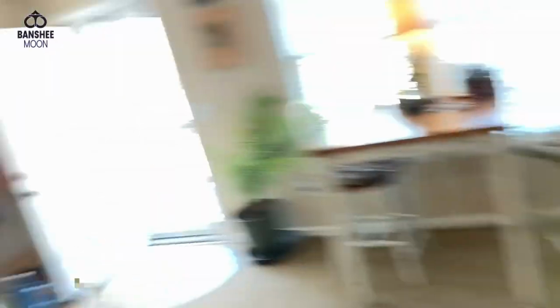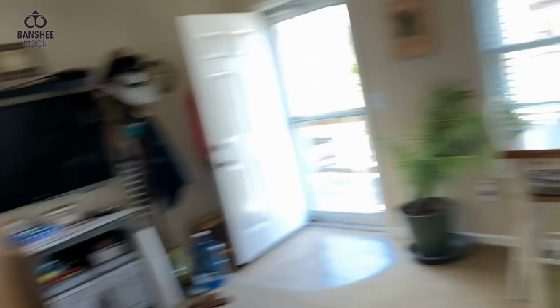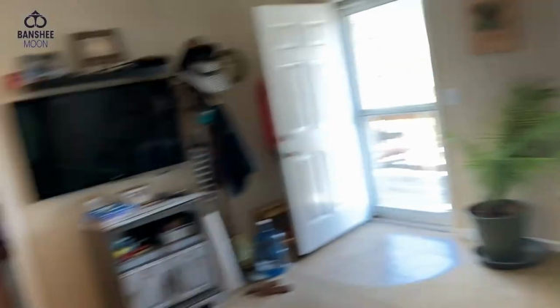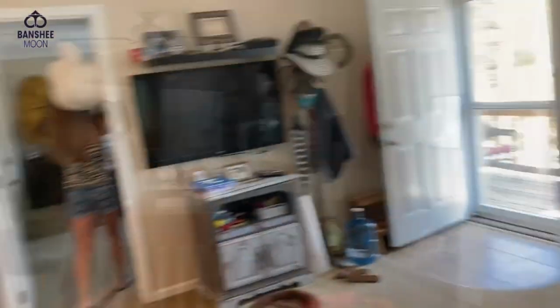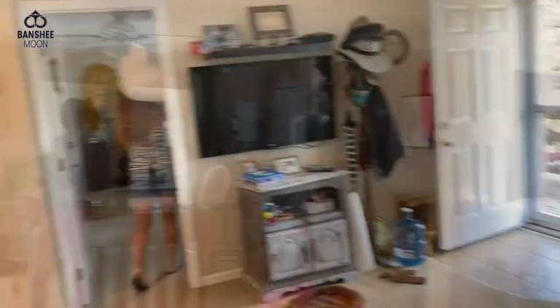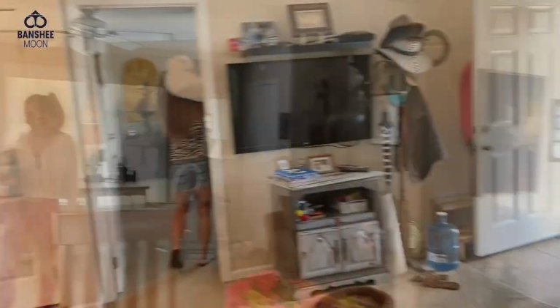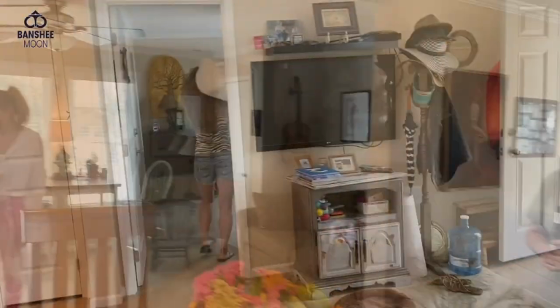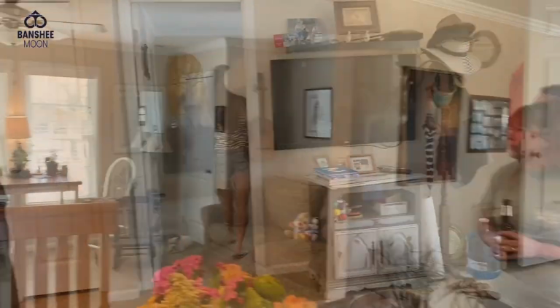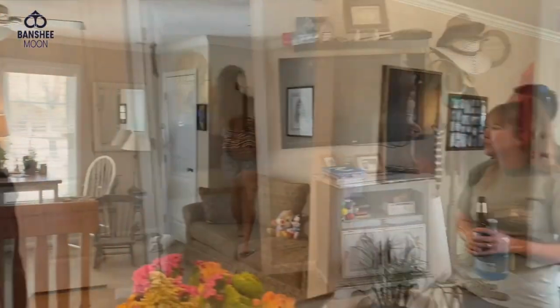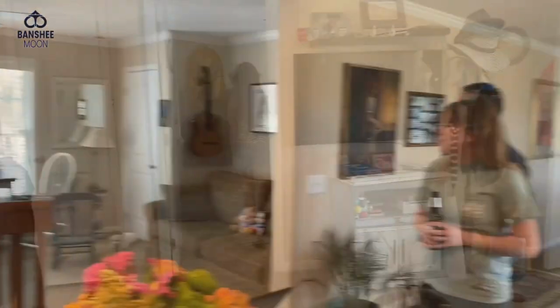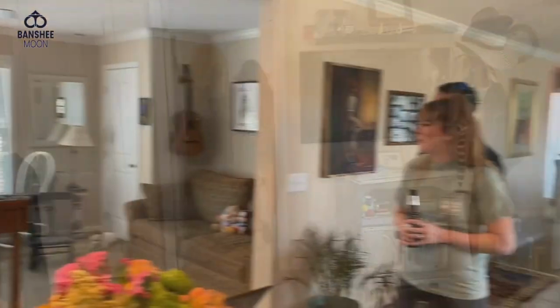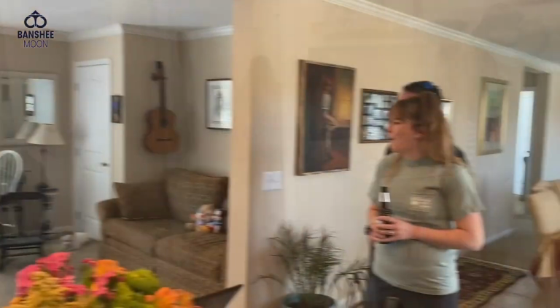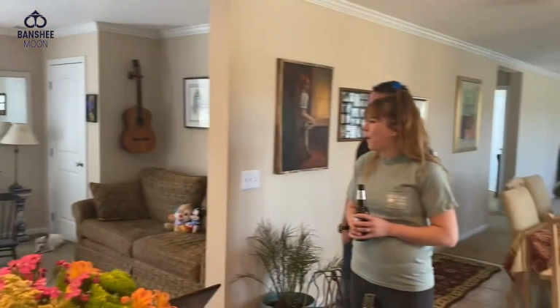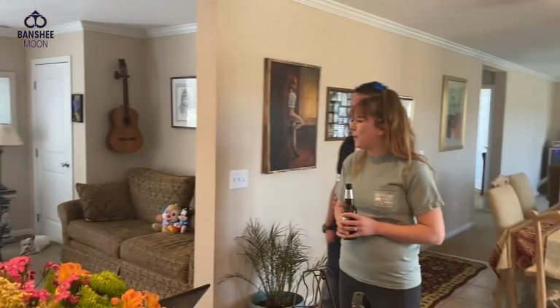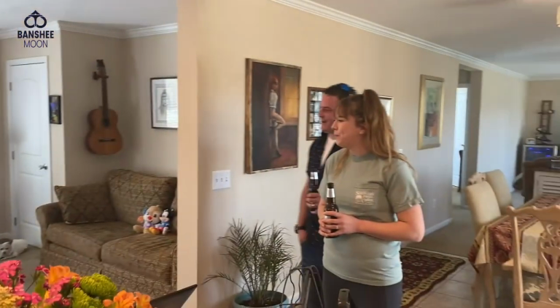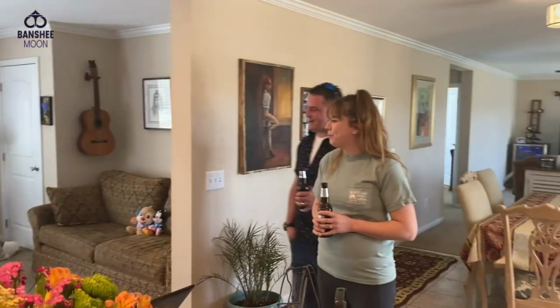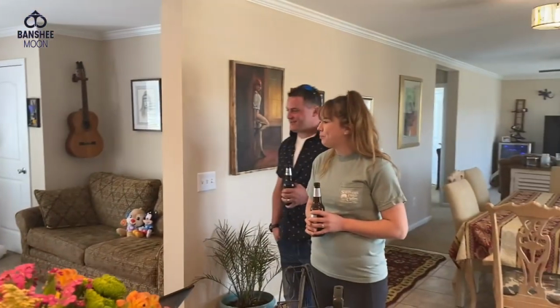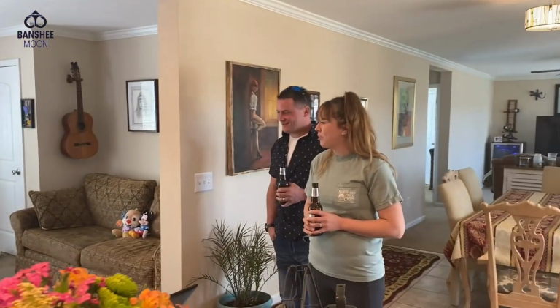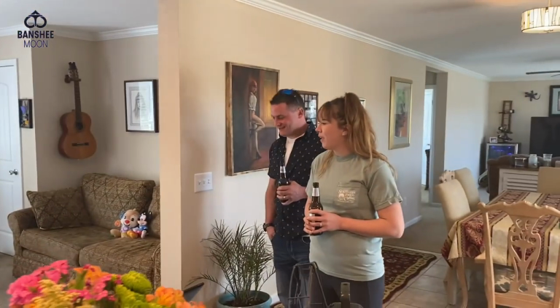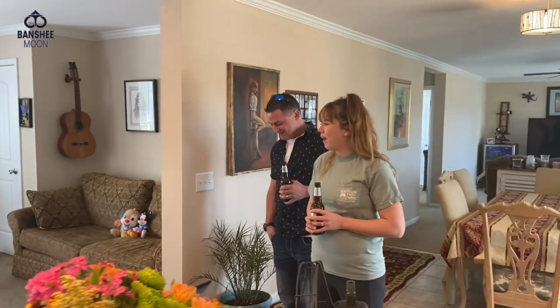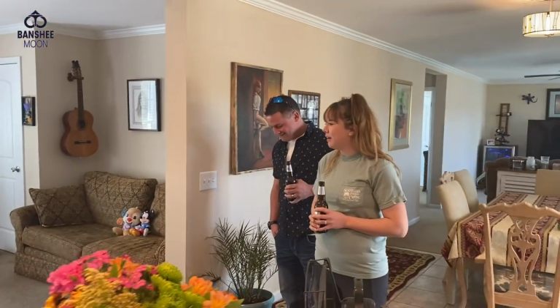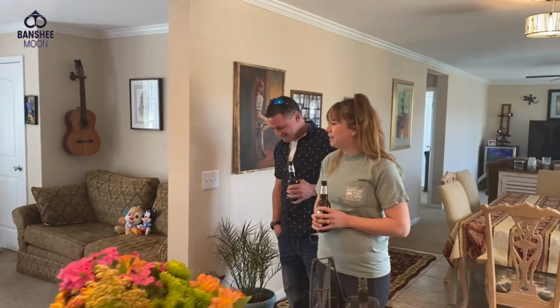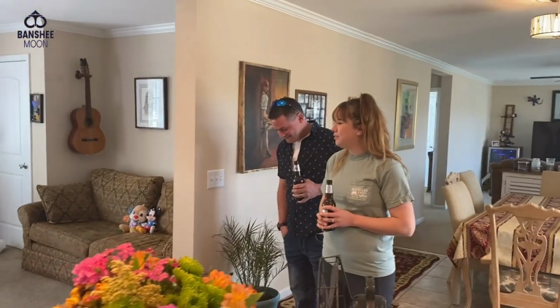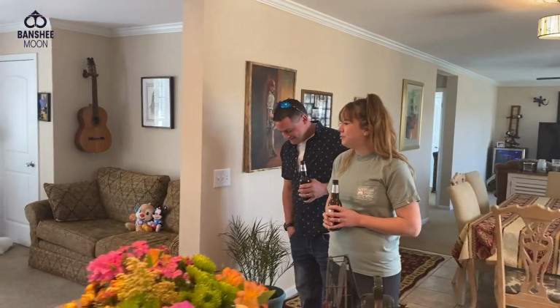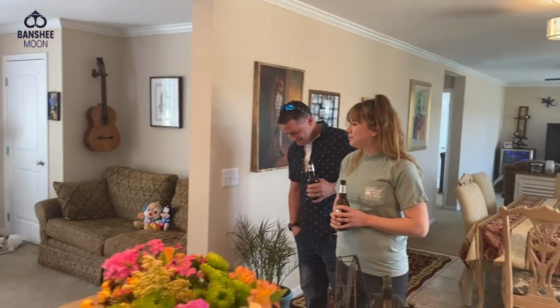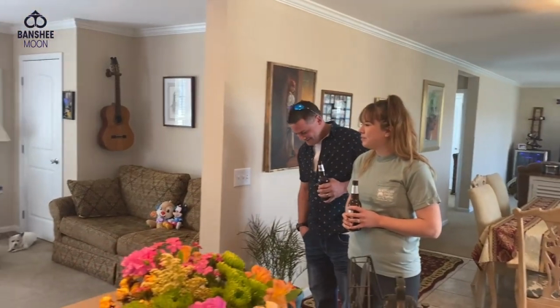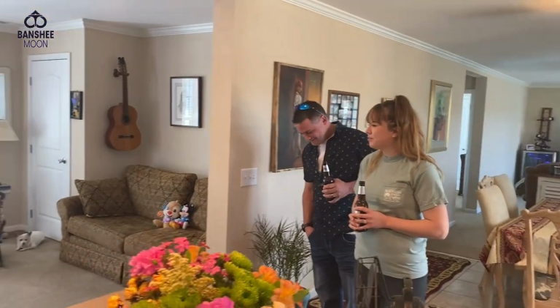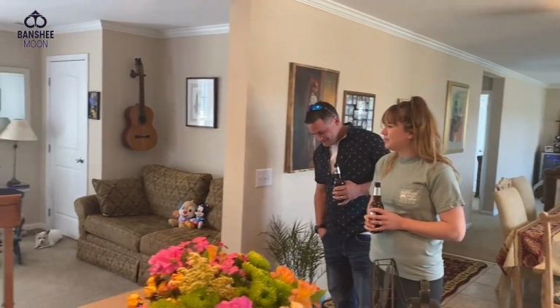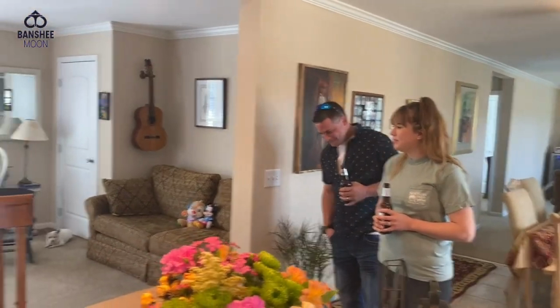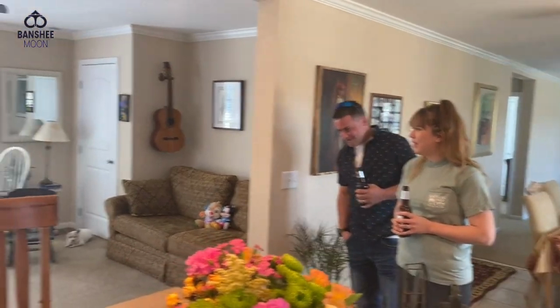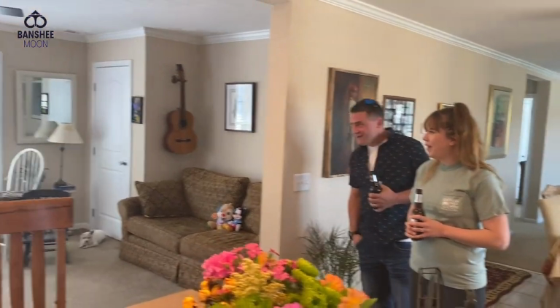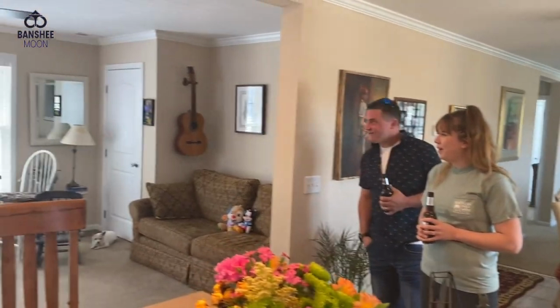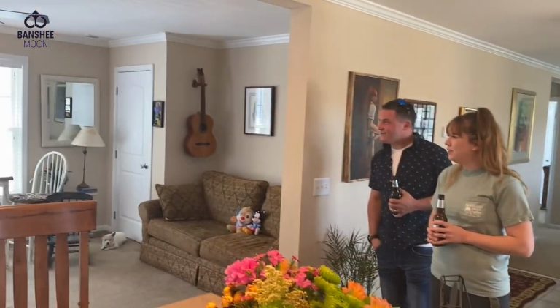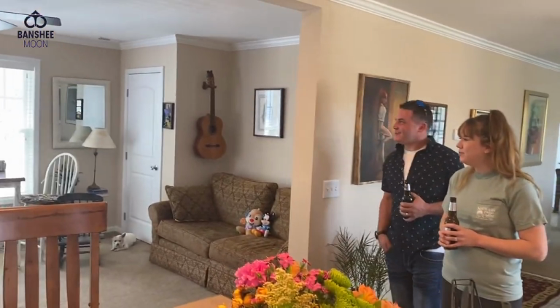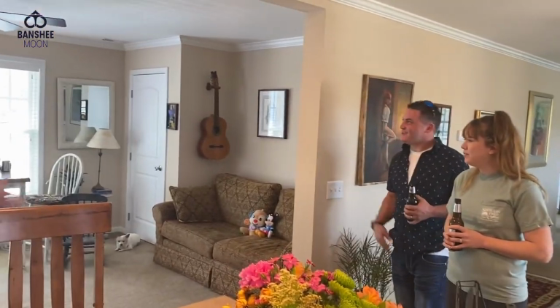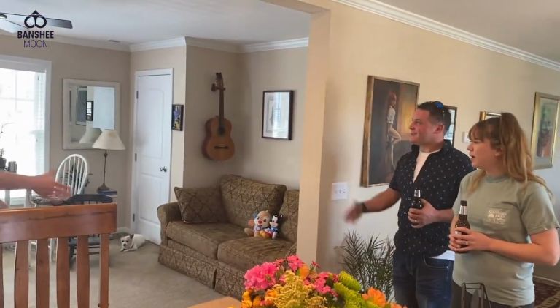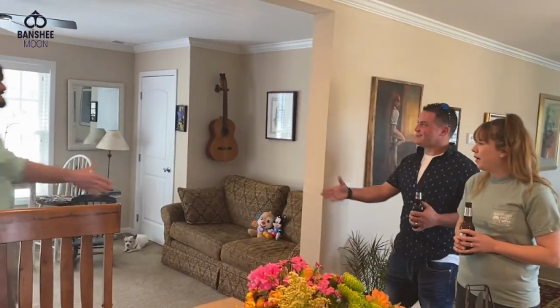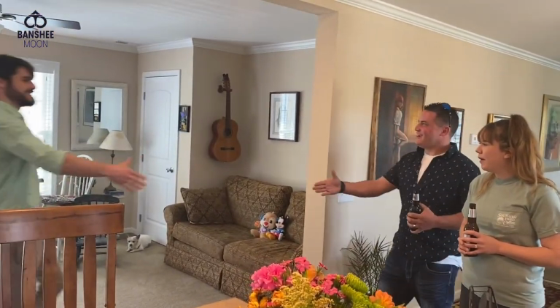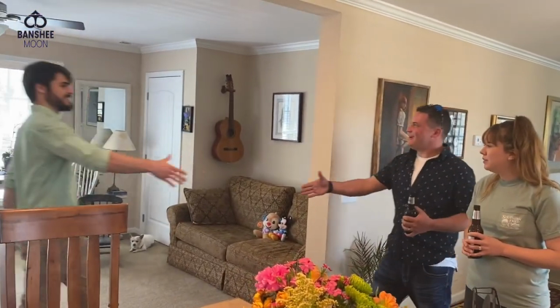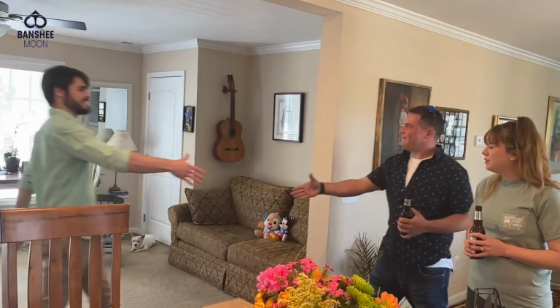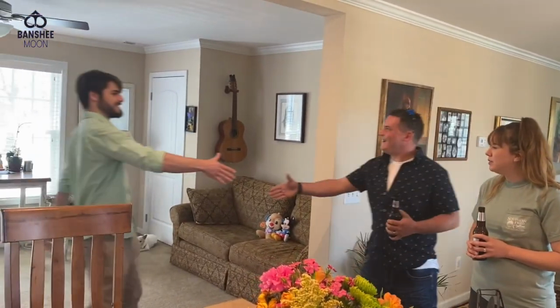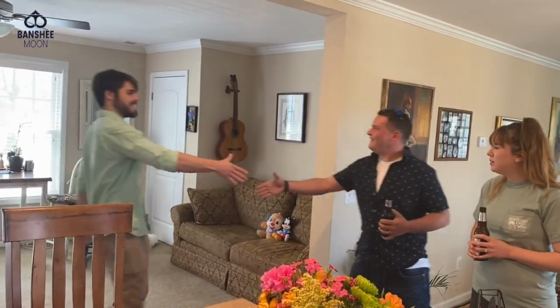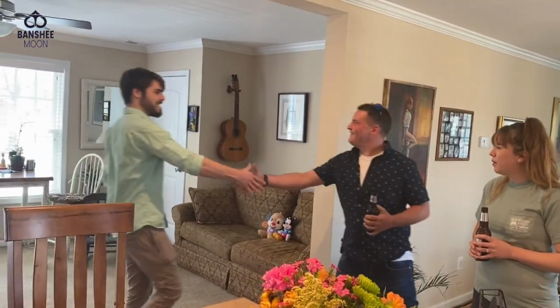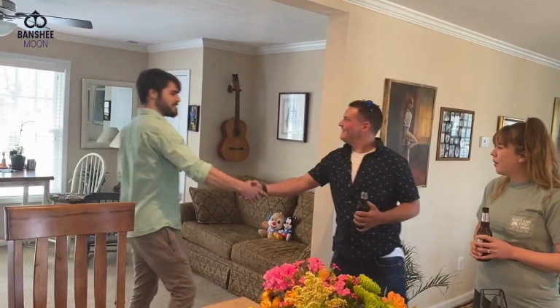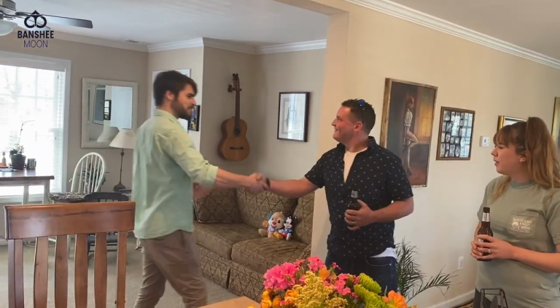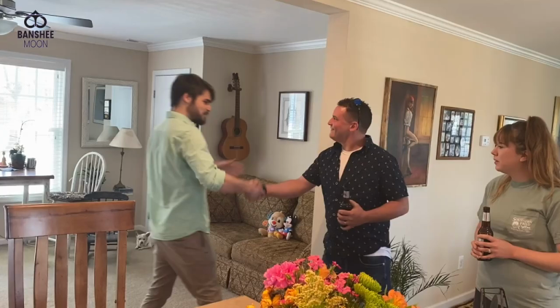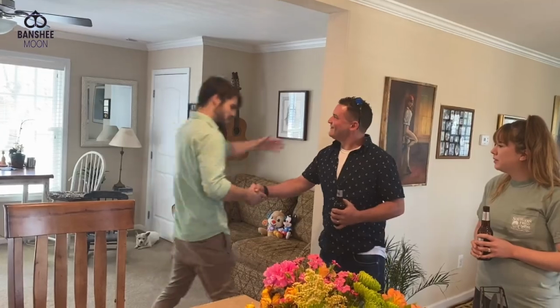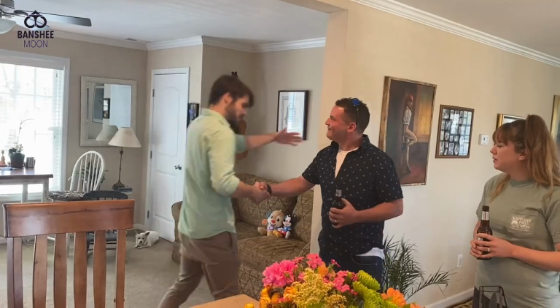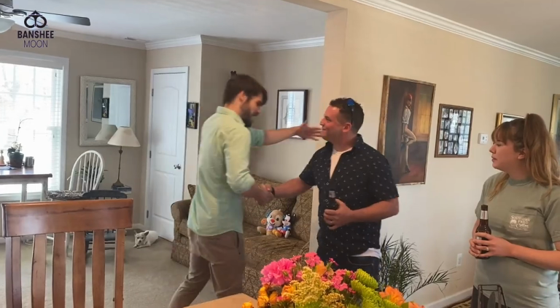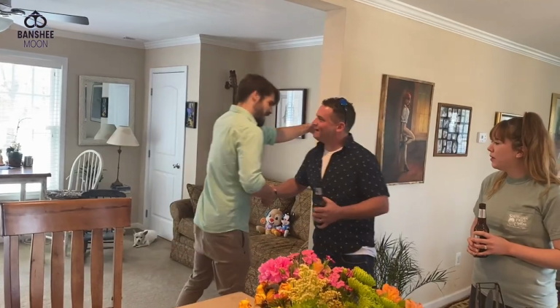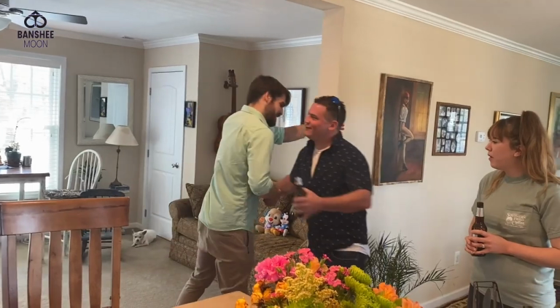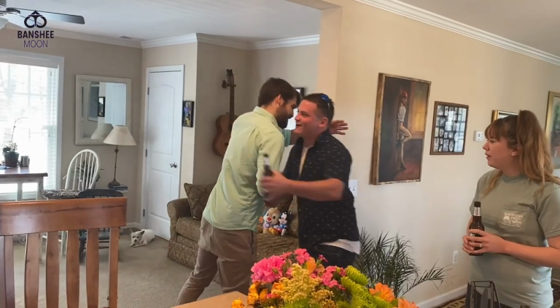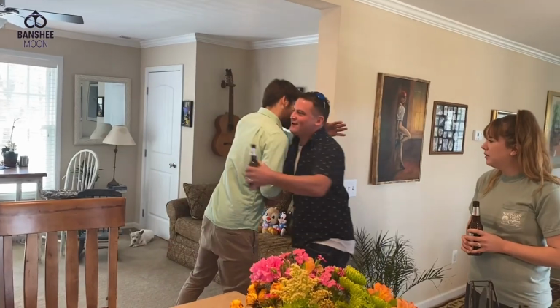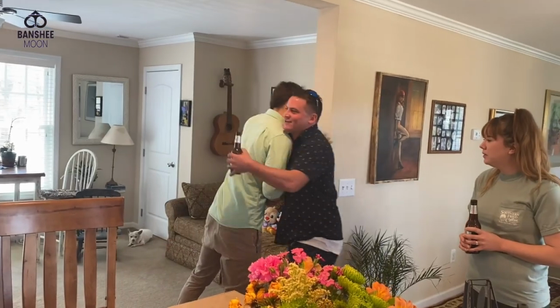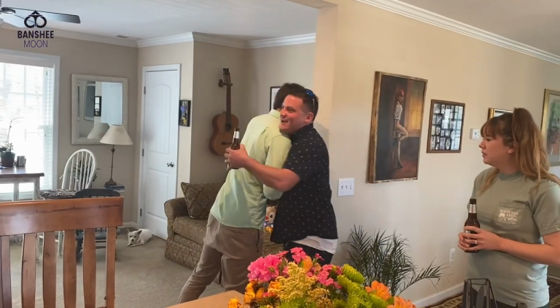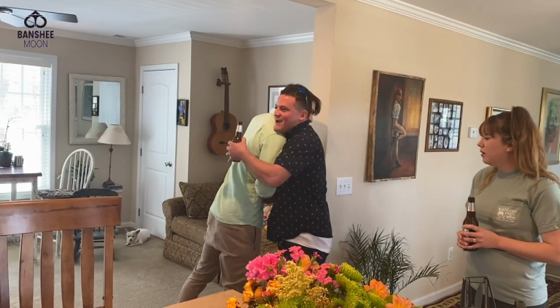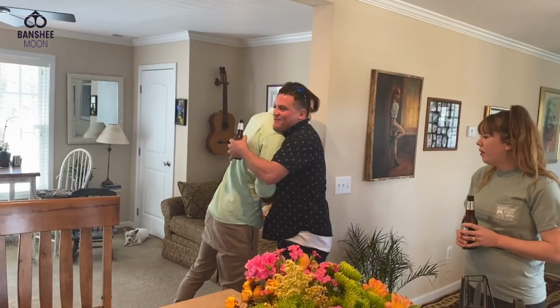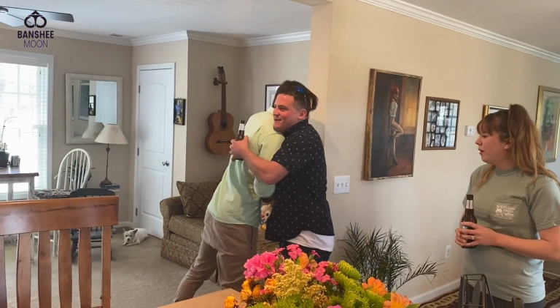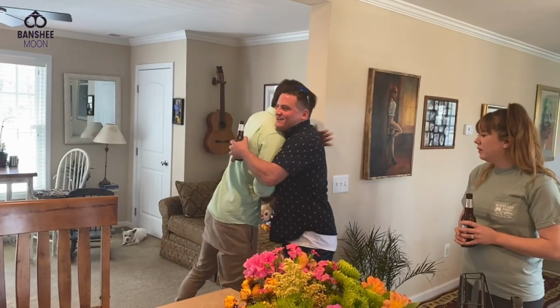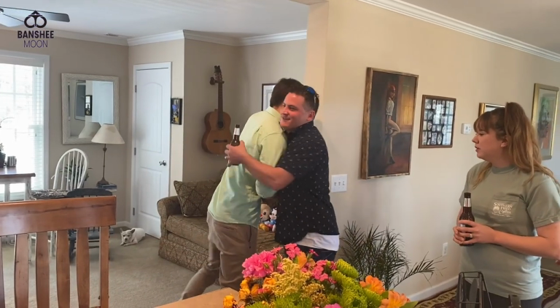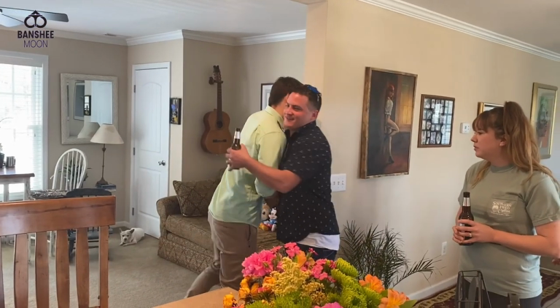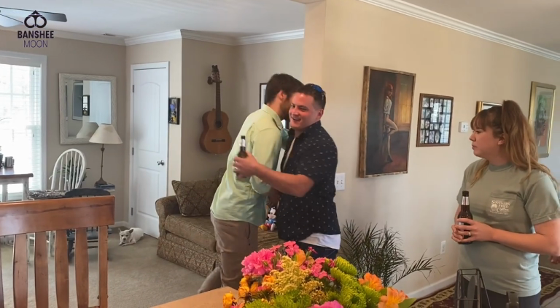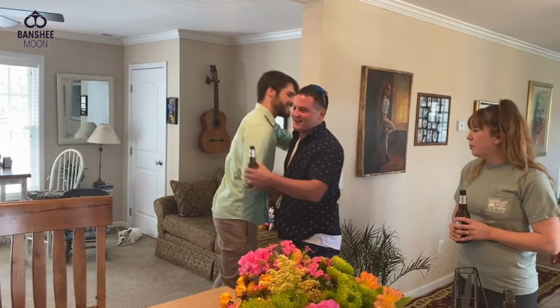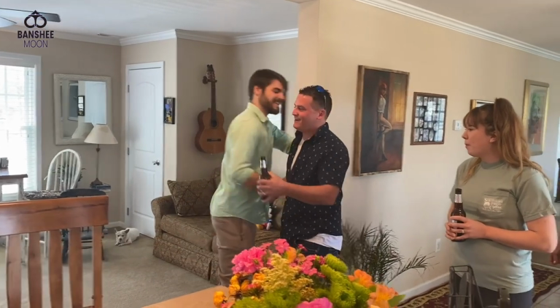Hey, how are you doing, Cus? Good. How are you doing? Nice to see you, man. It's been a long time. Nice to see you.